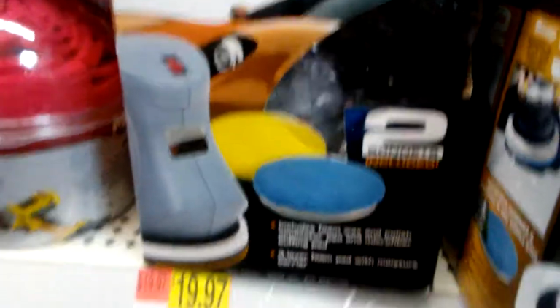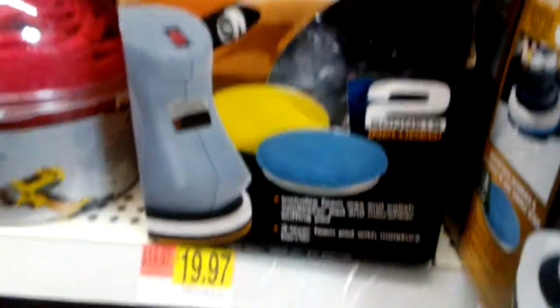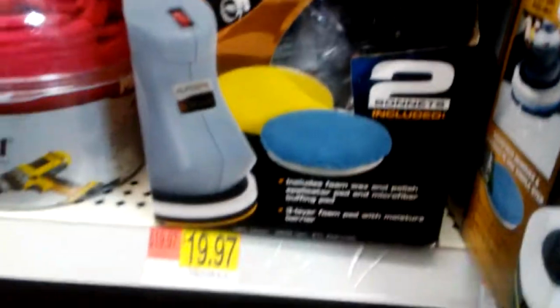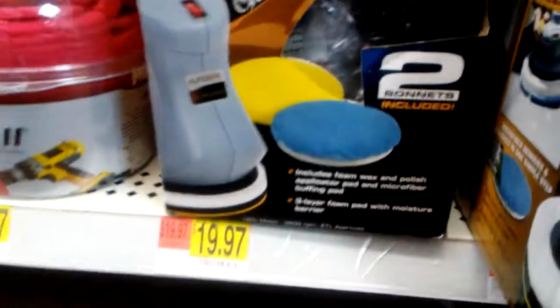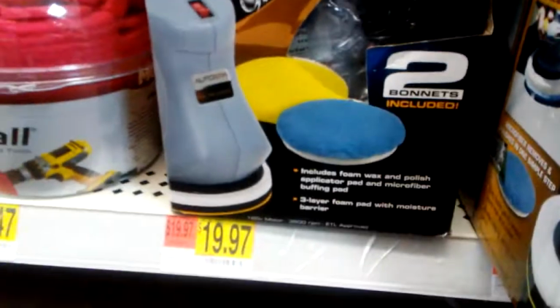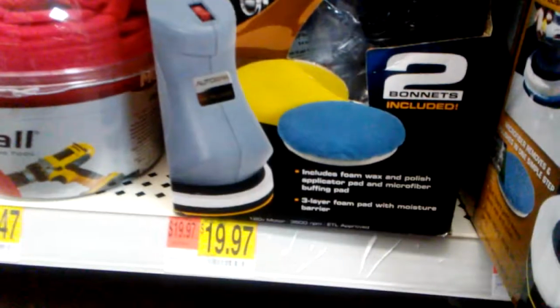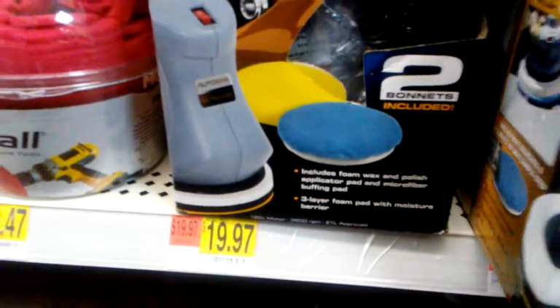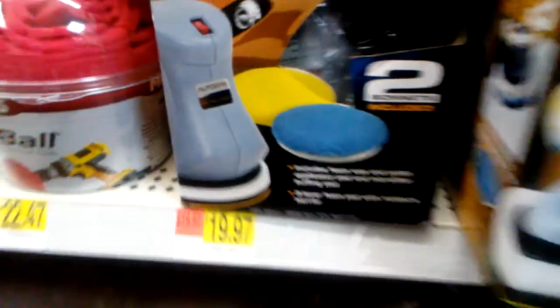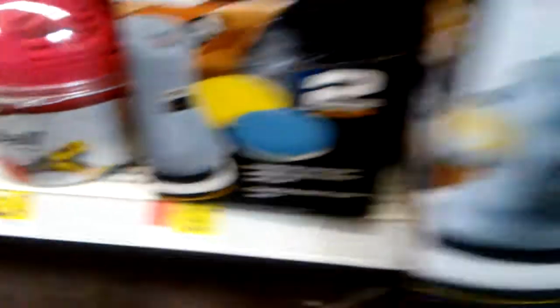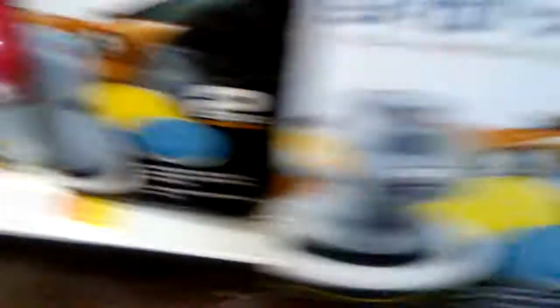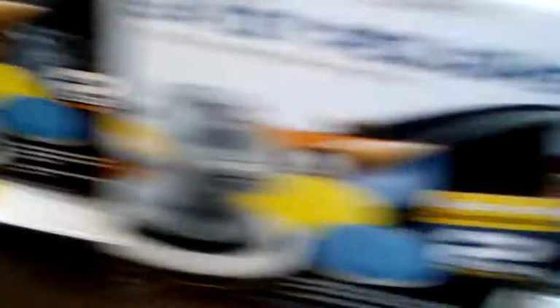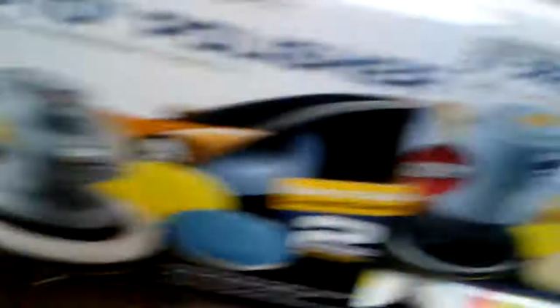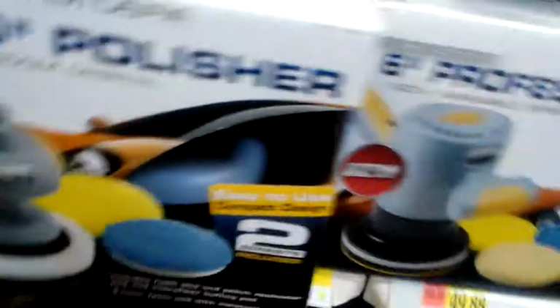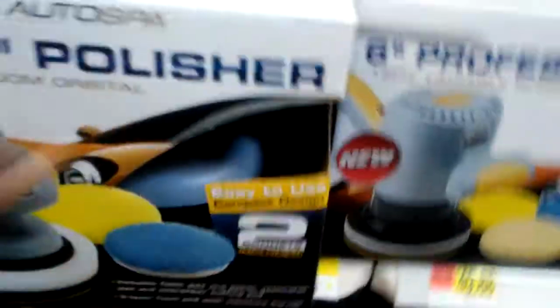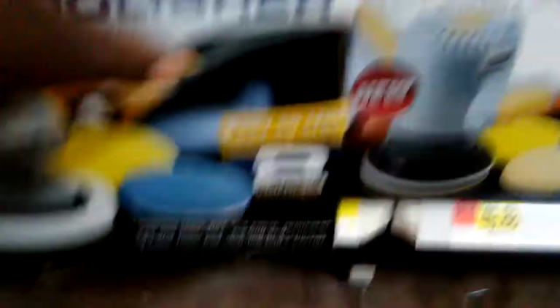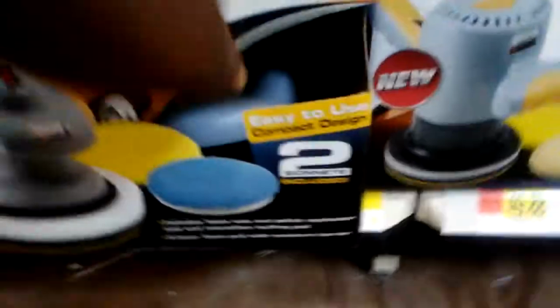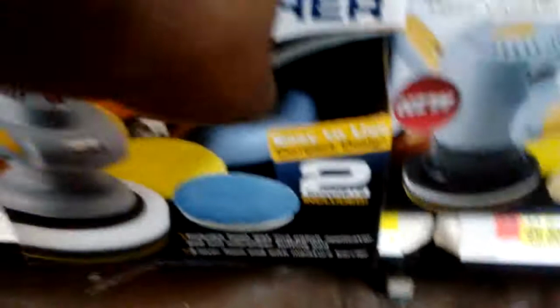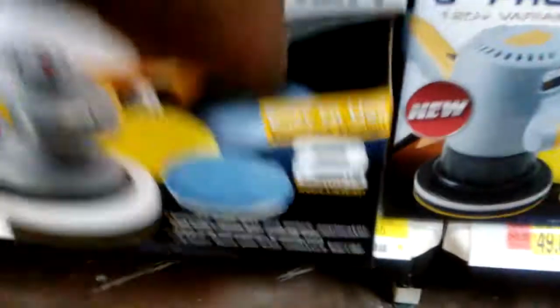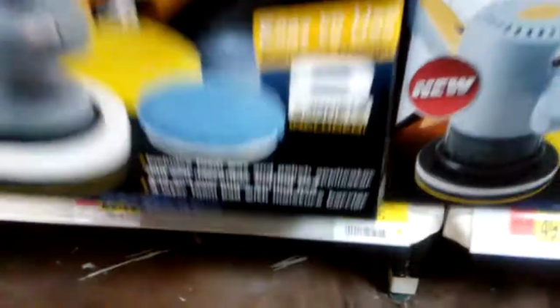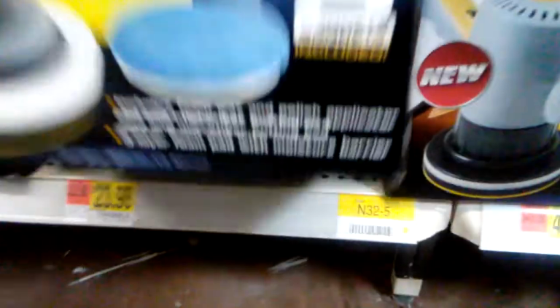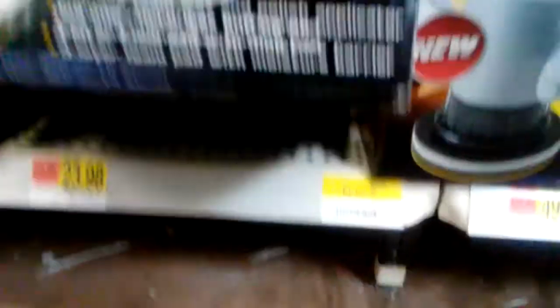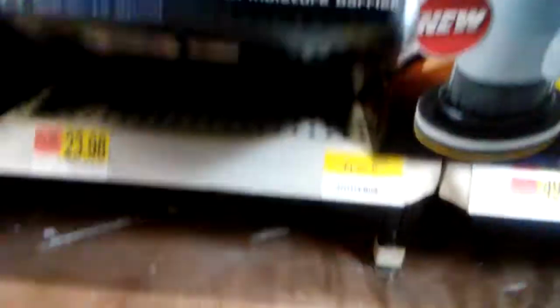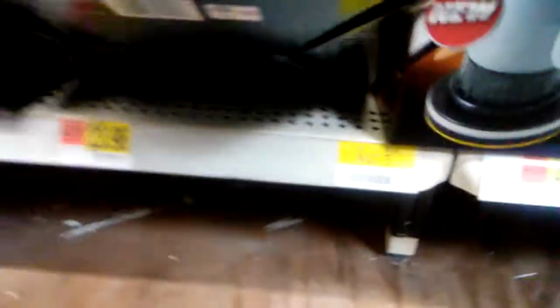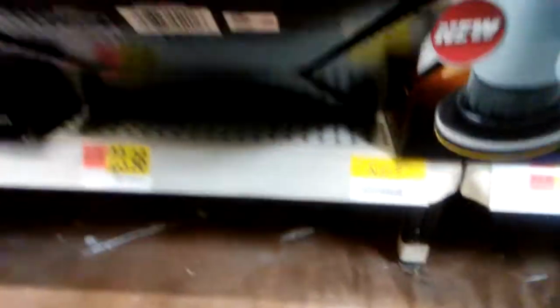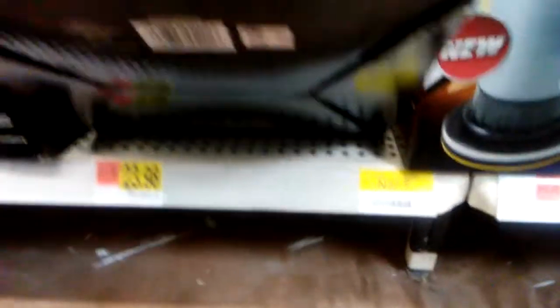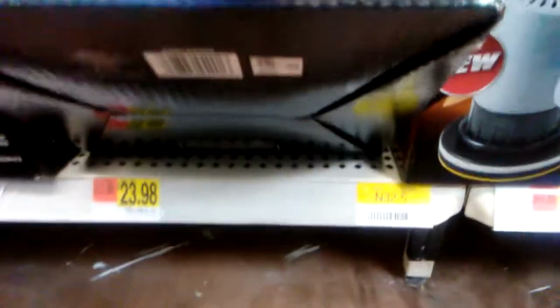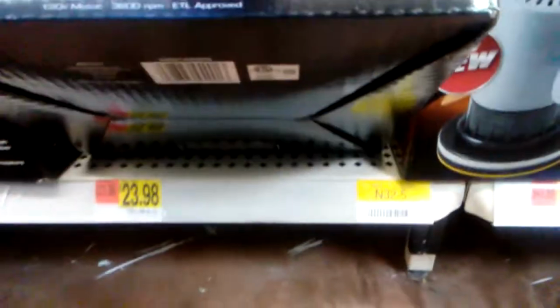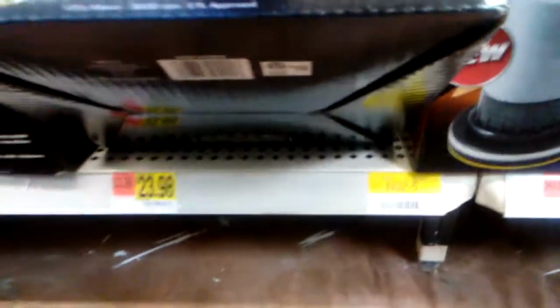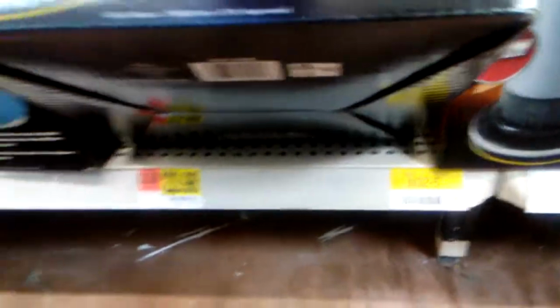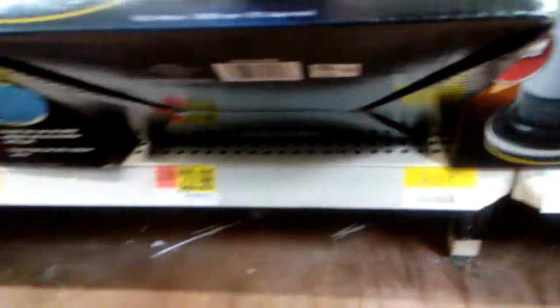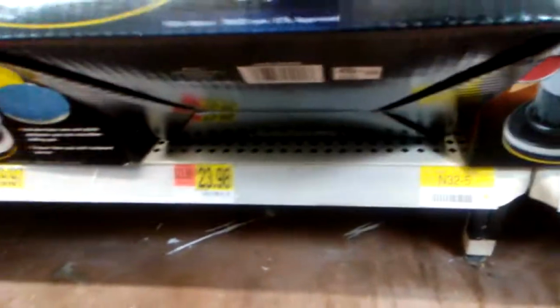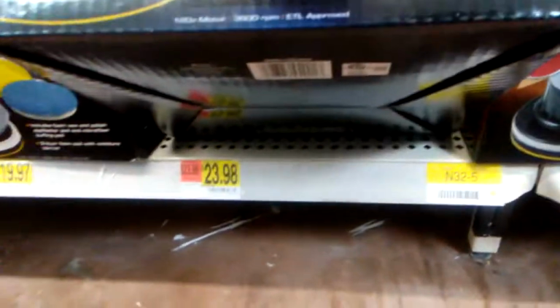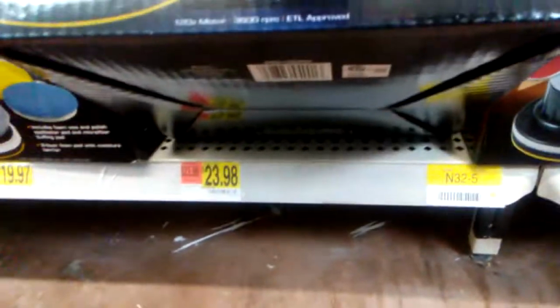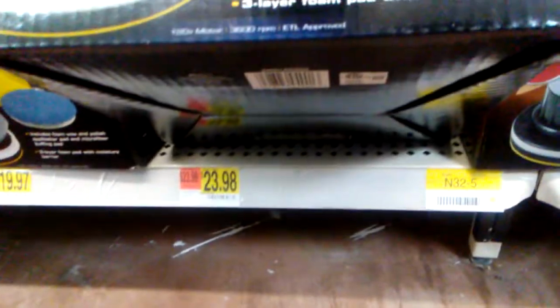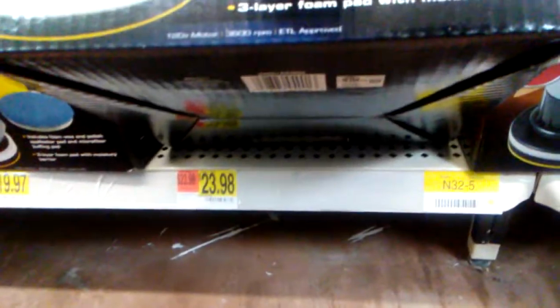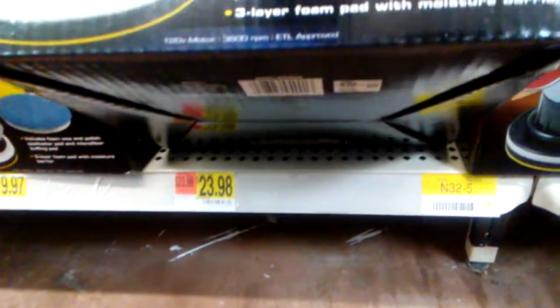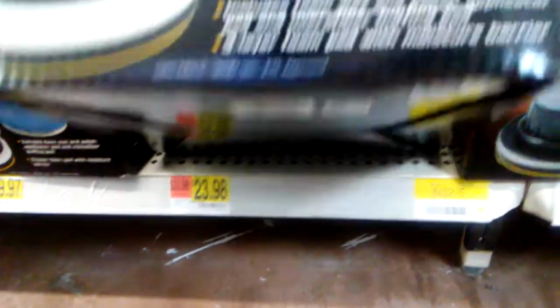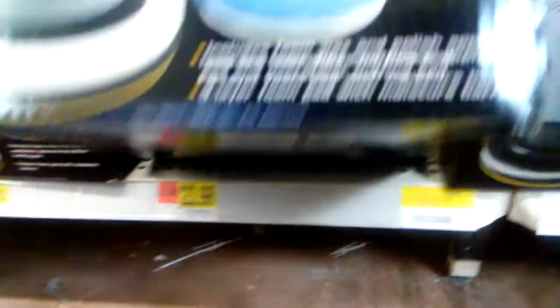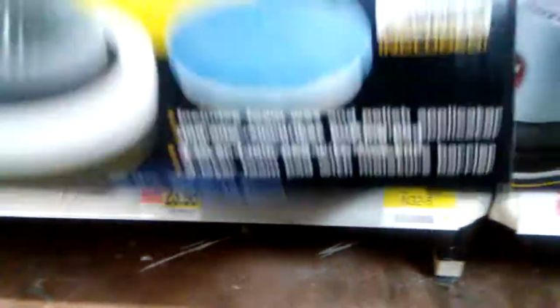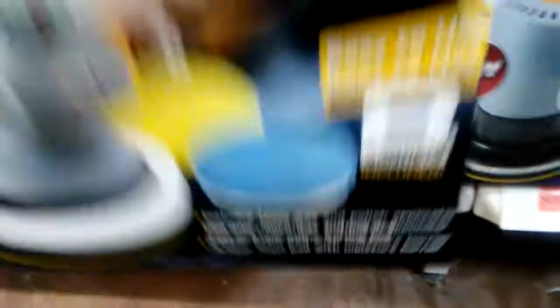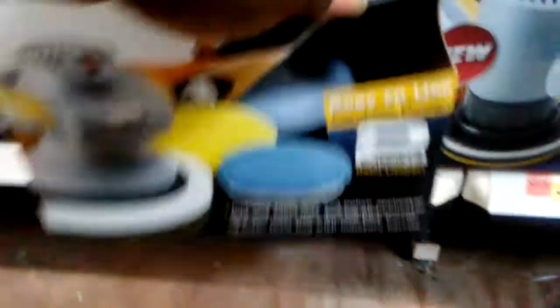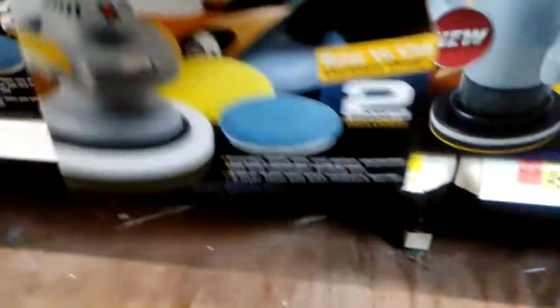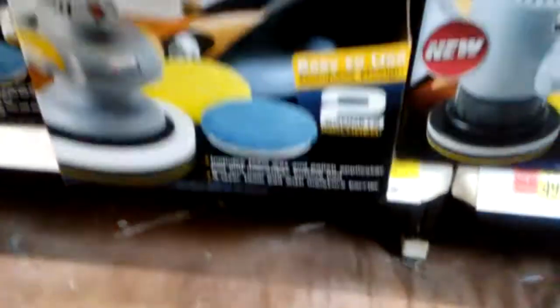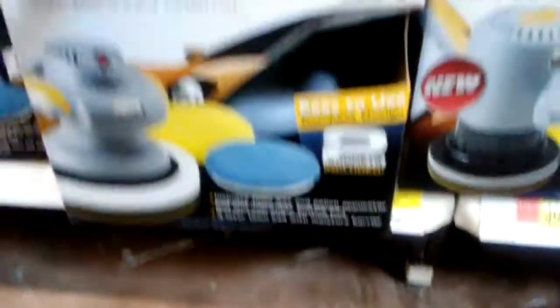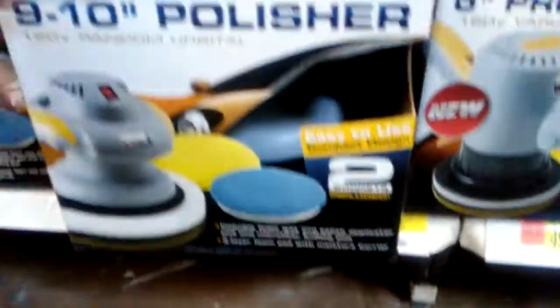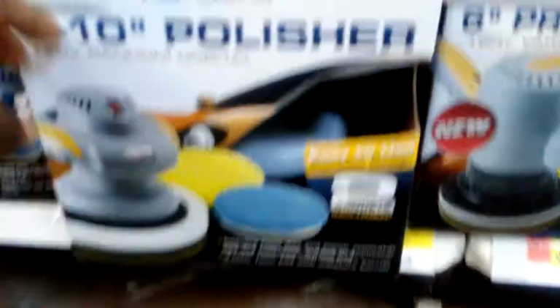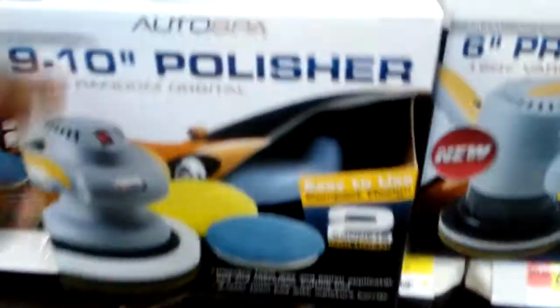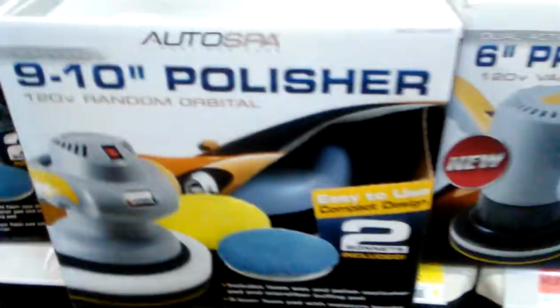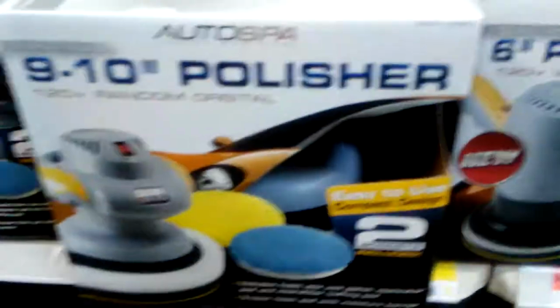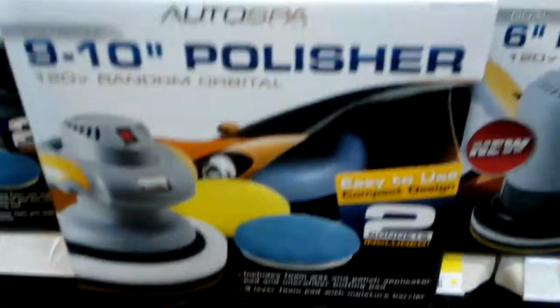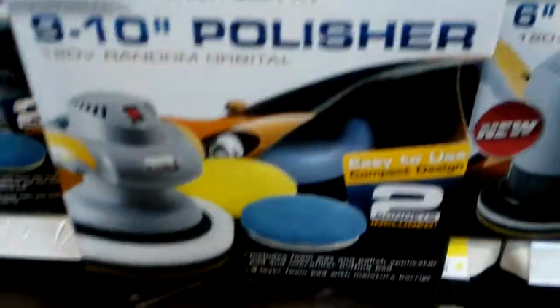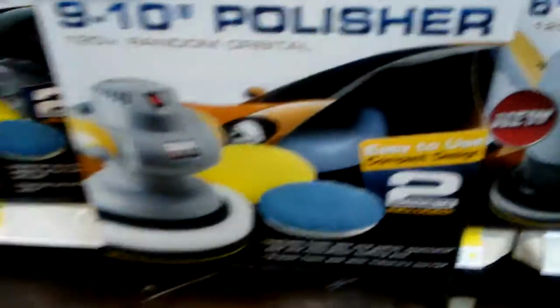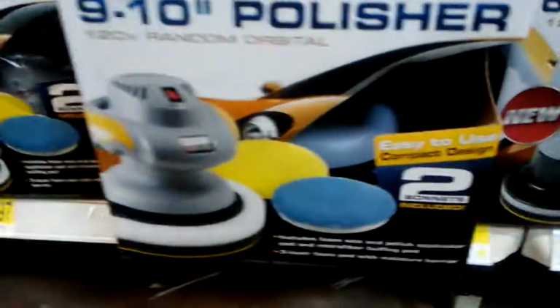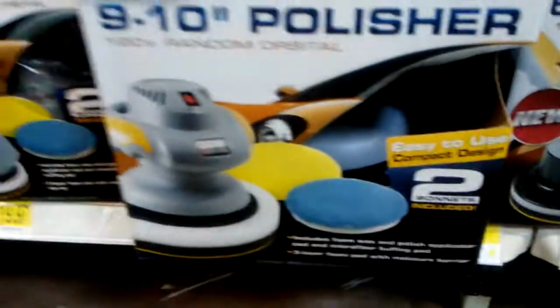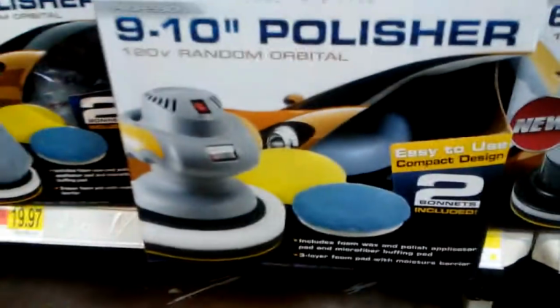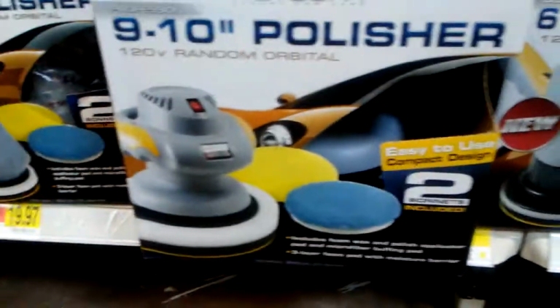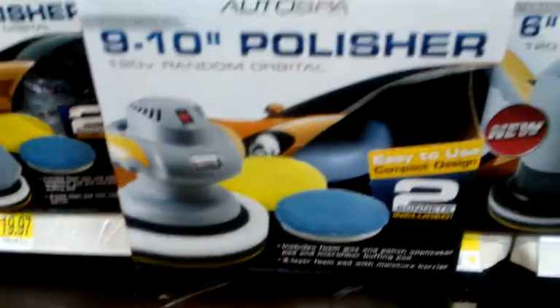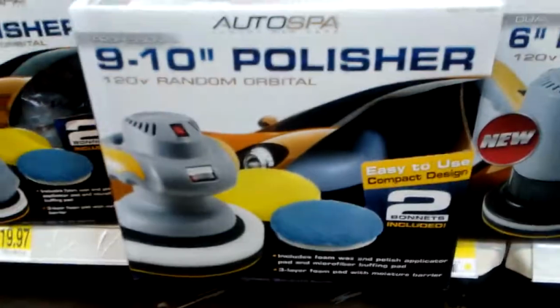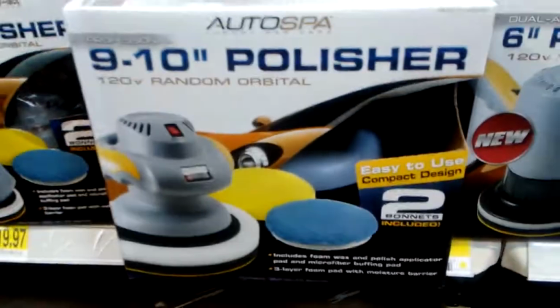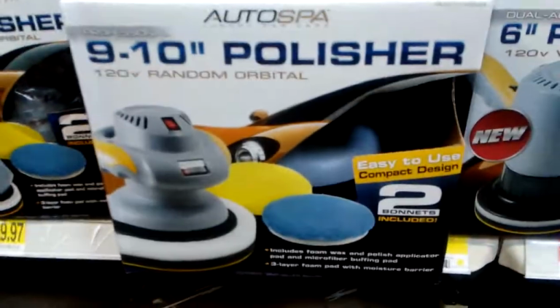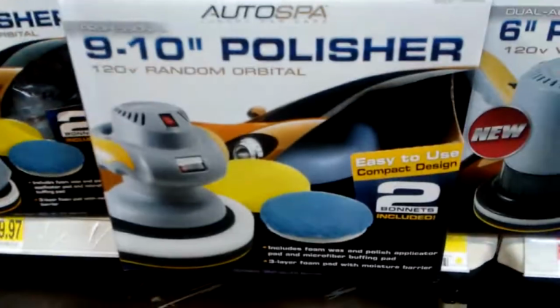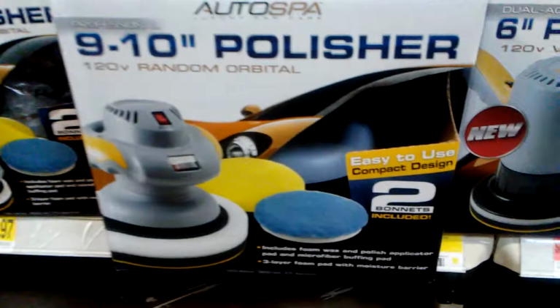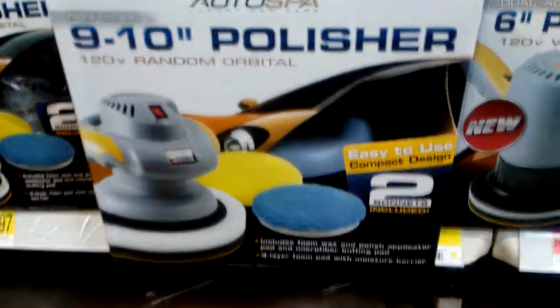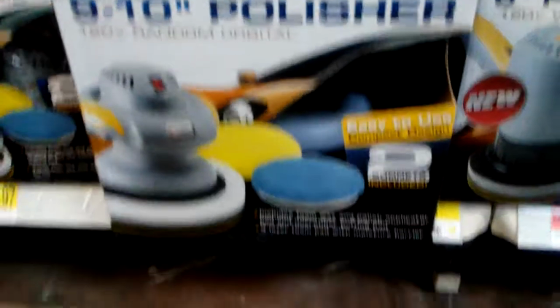Auto Spa. This is 23 bucks. That's a nine to a ten inch.